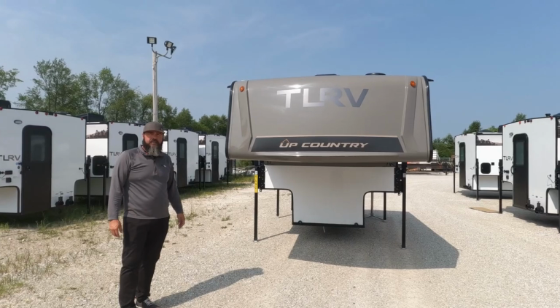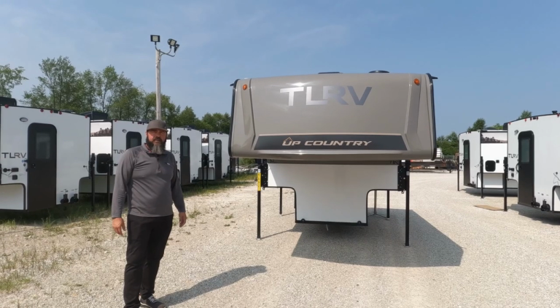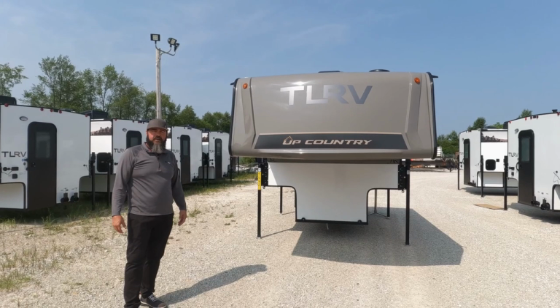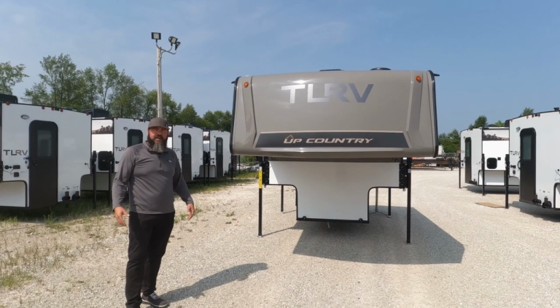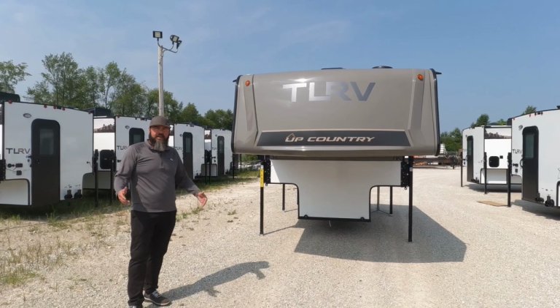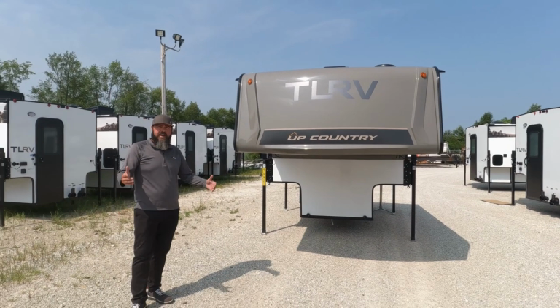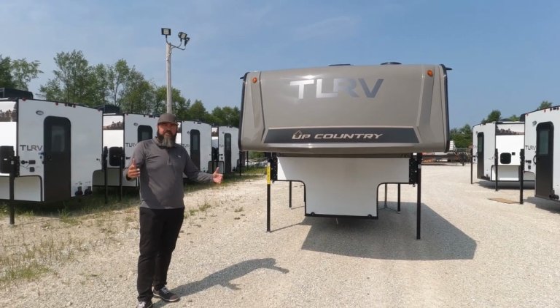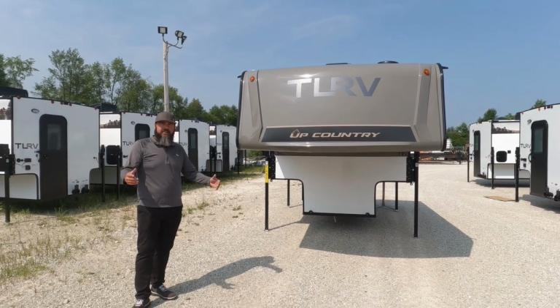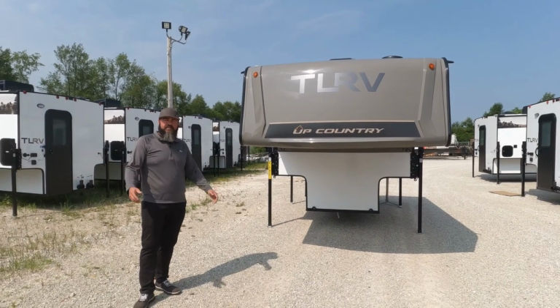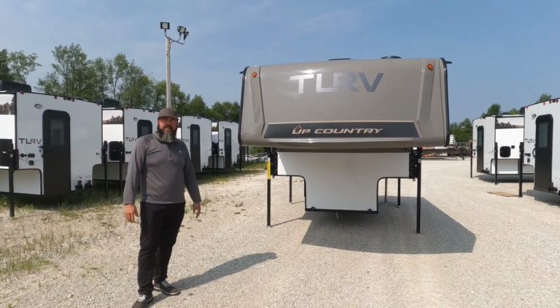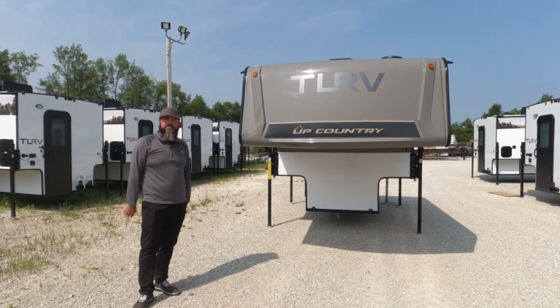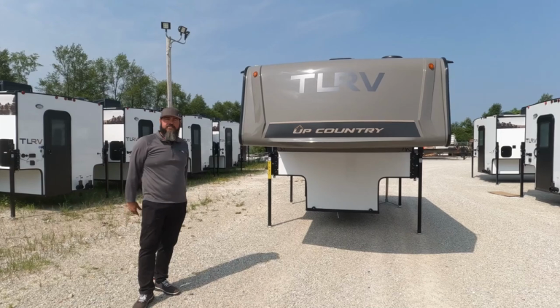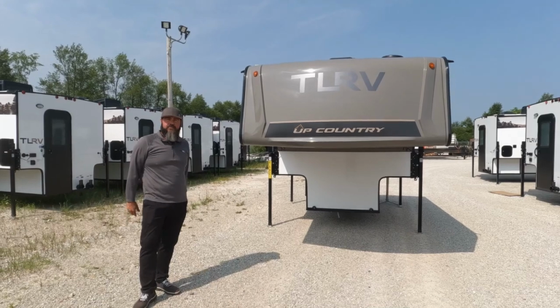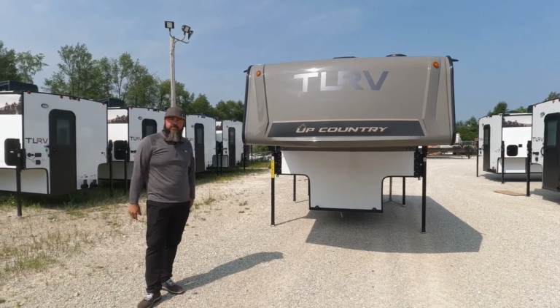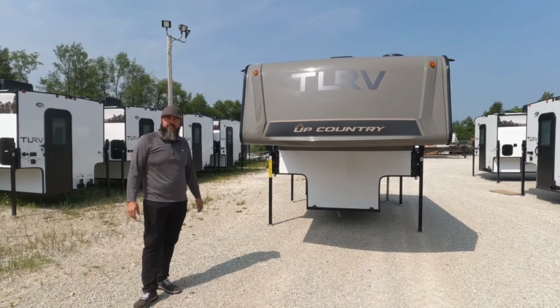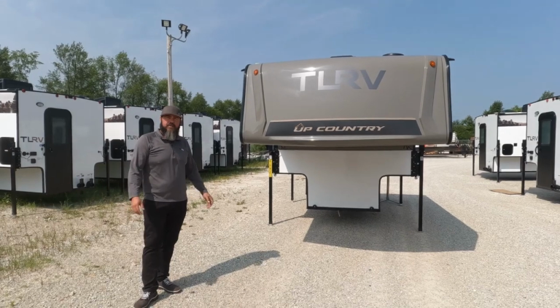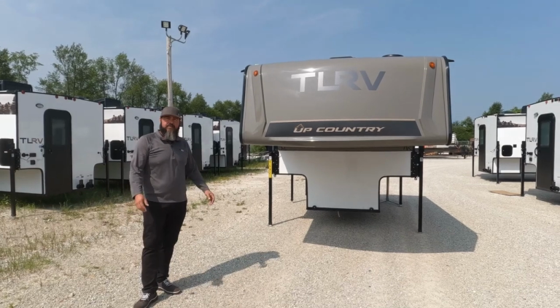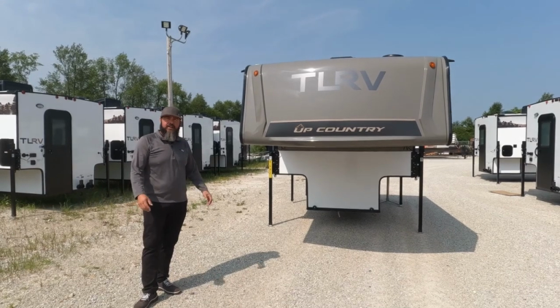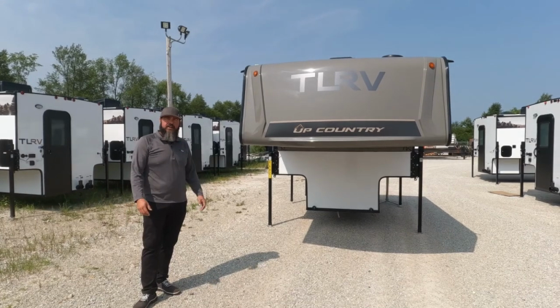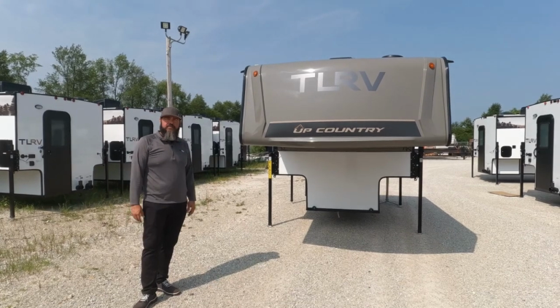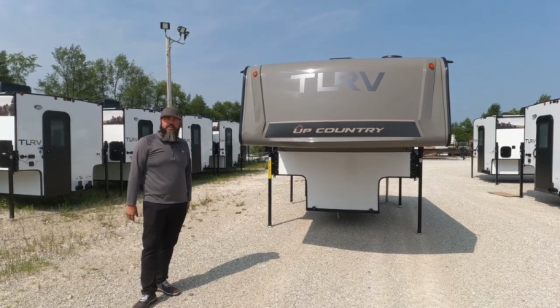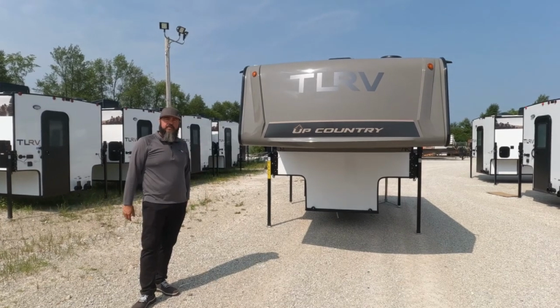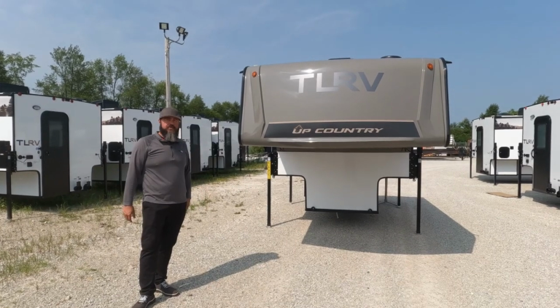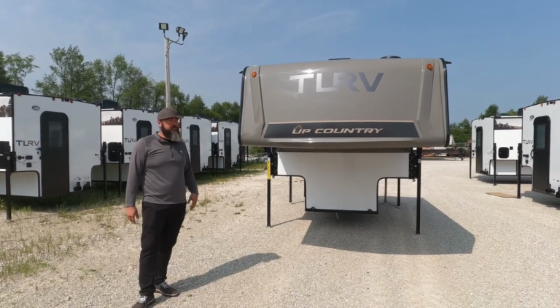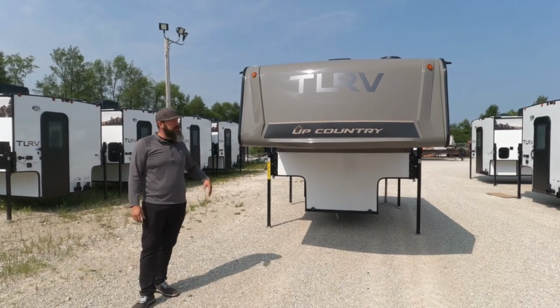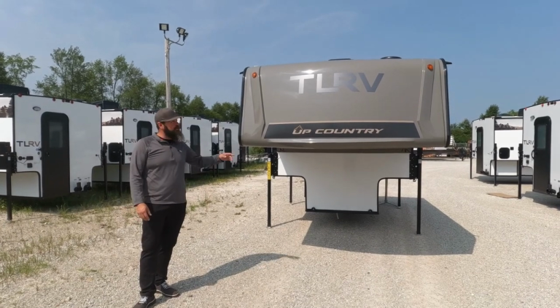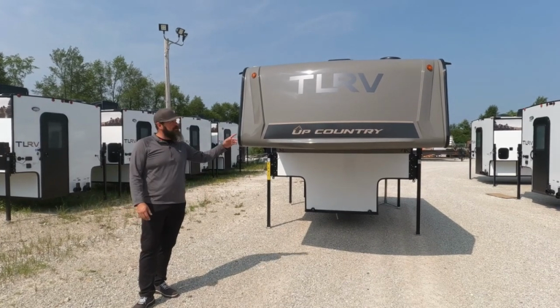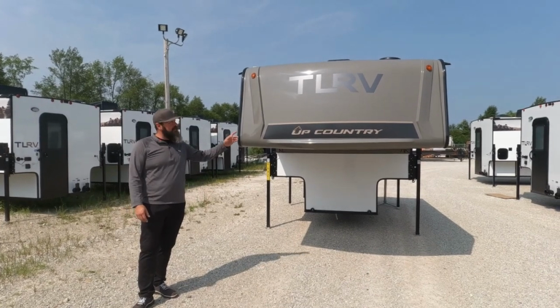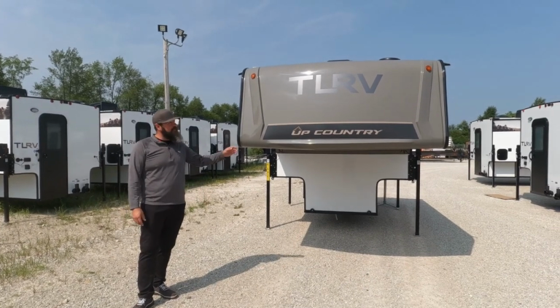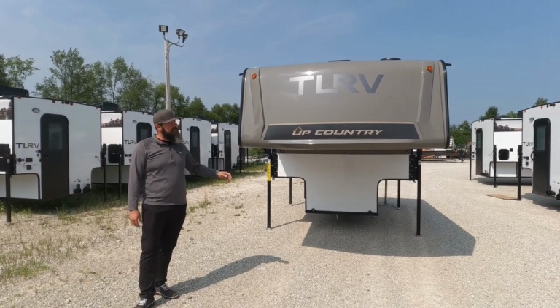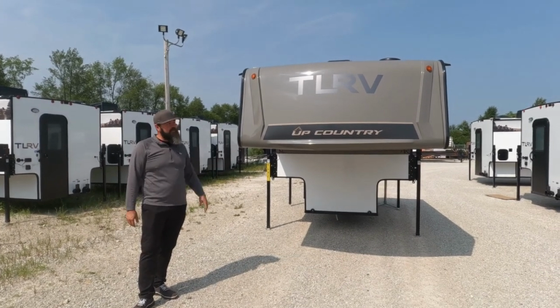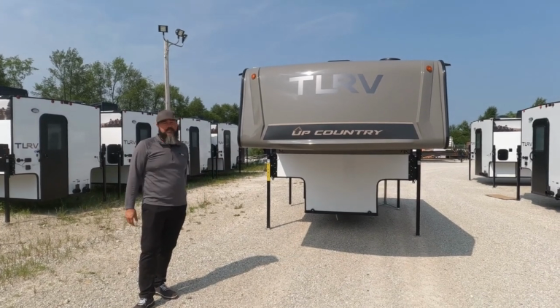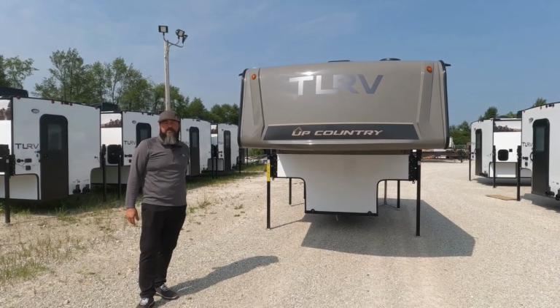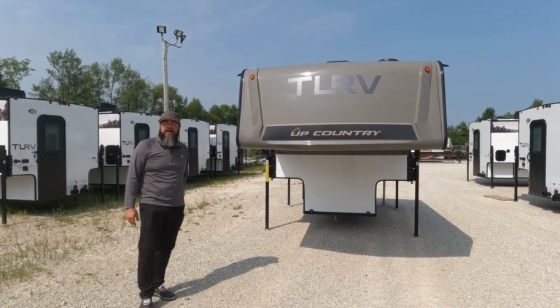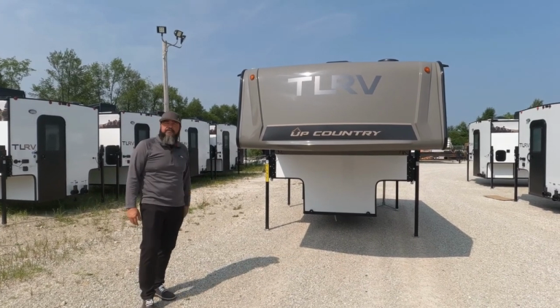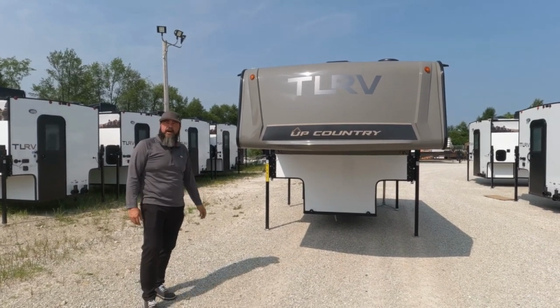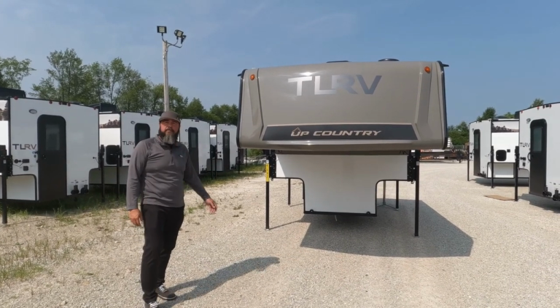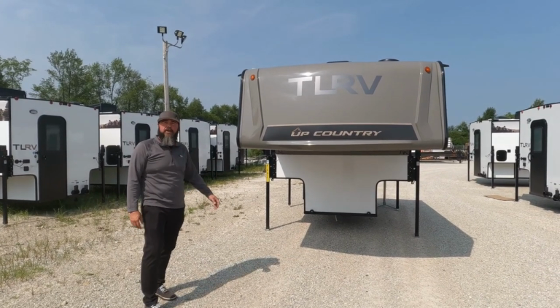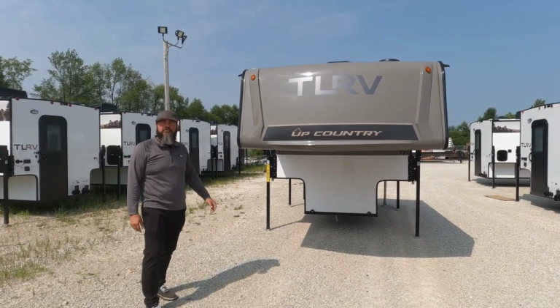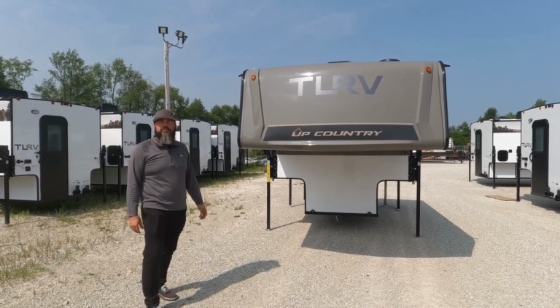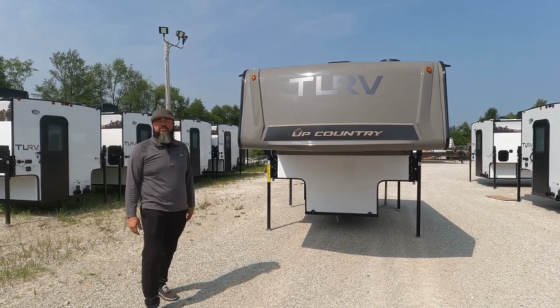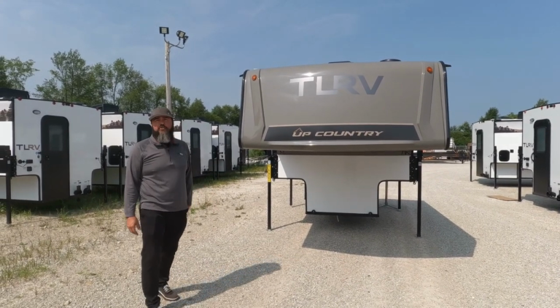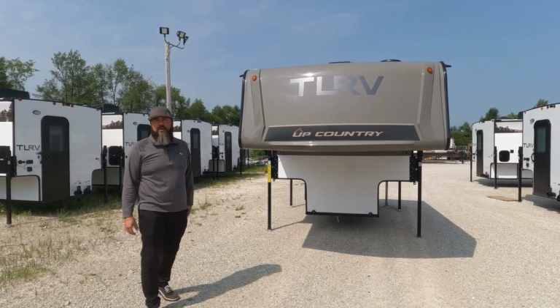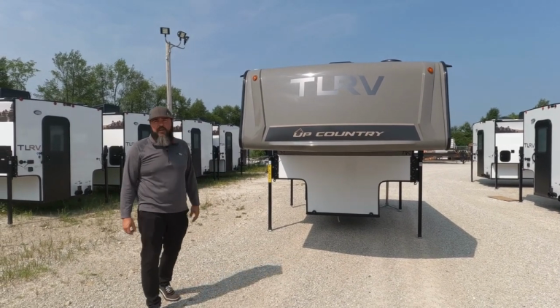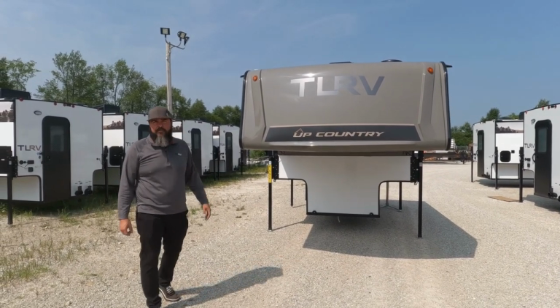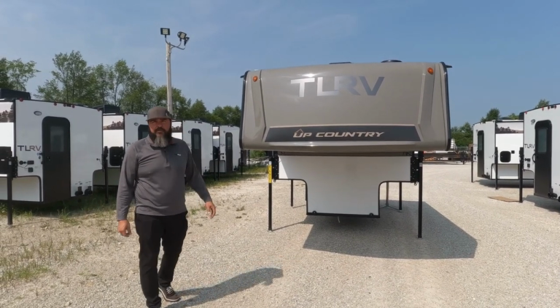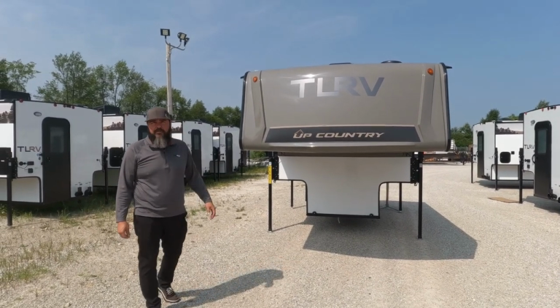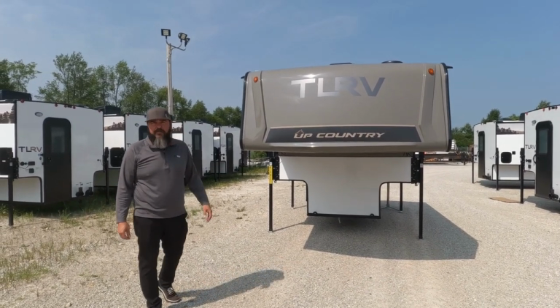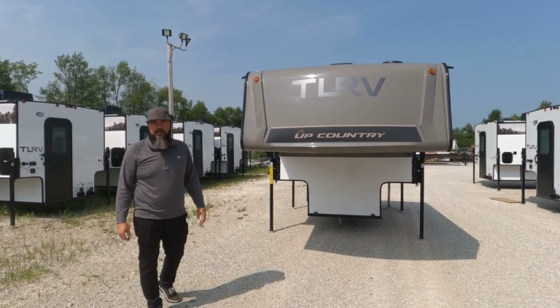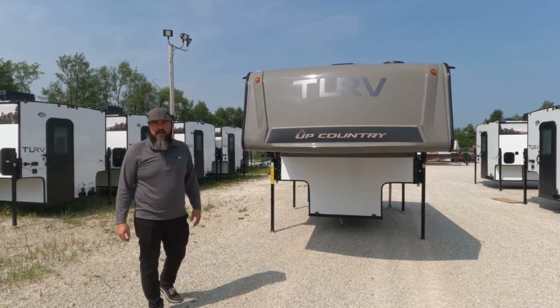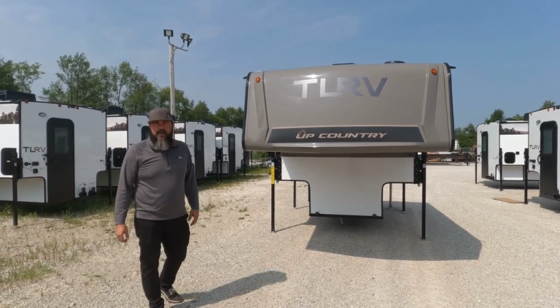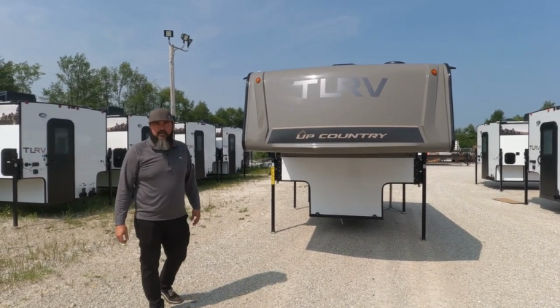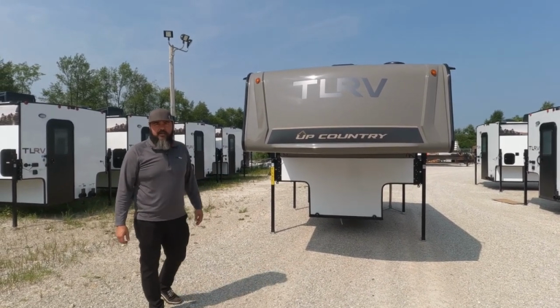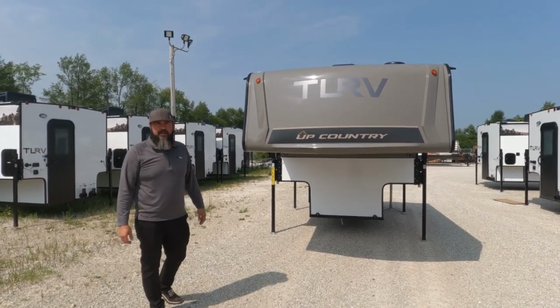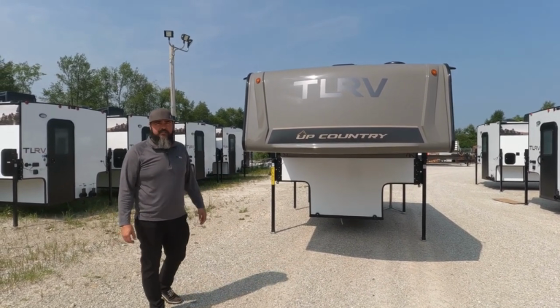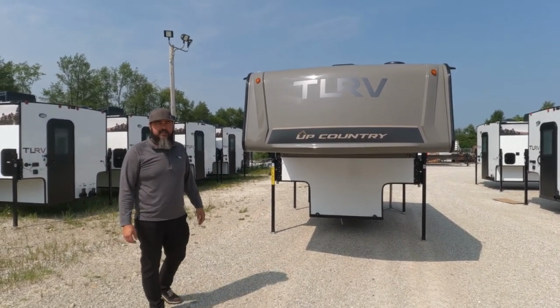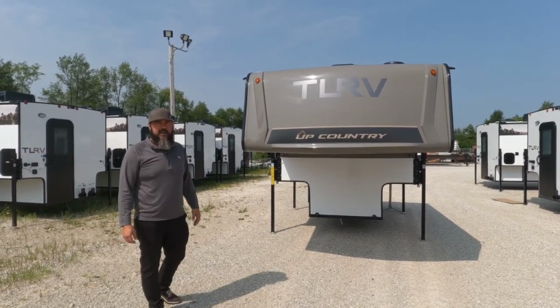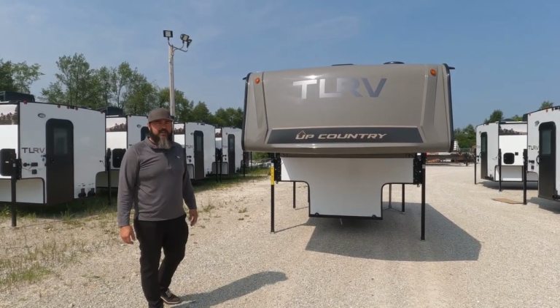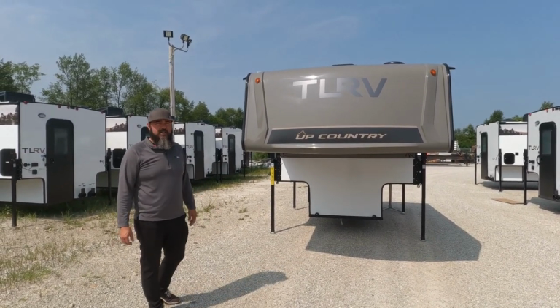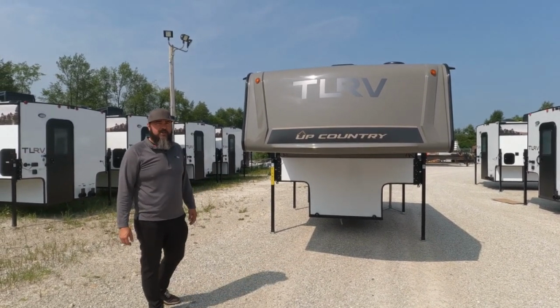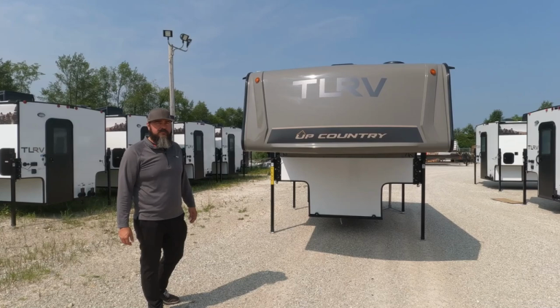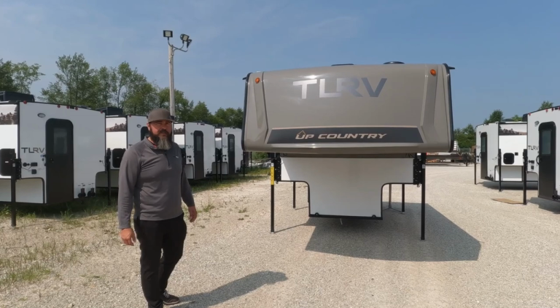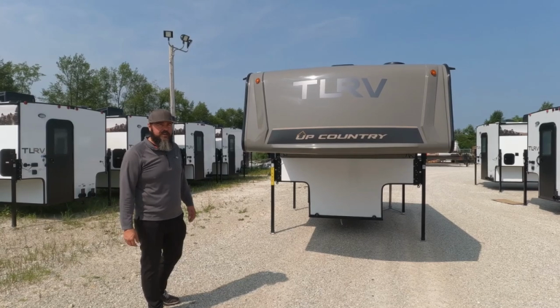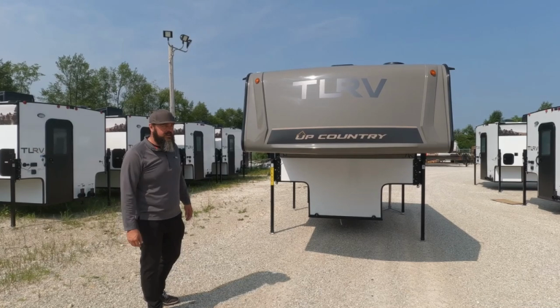Hey guys, Keith Lesner with Travelite RV coming to you with the new 775 Upcountry Truck Camper by TLRV.